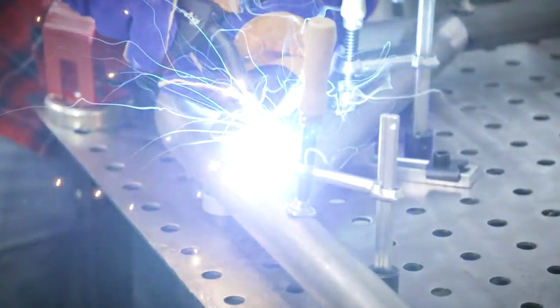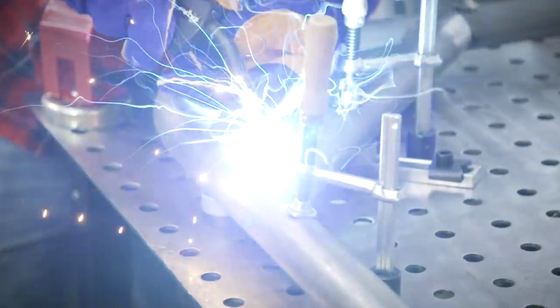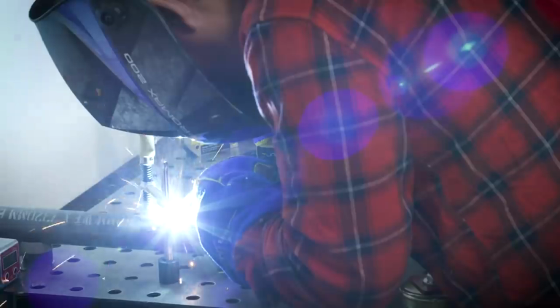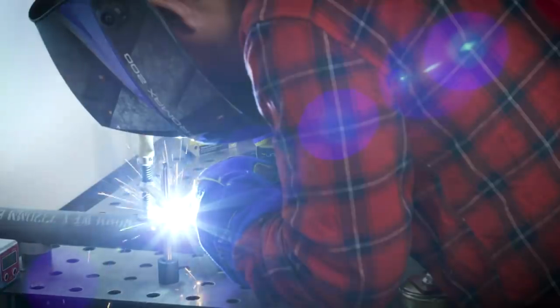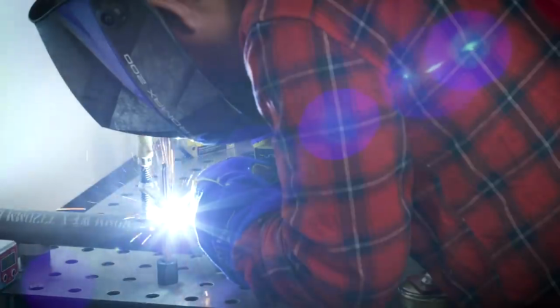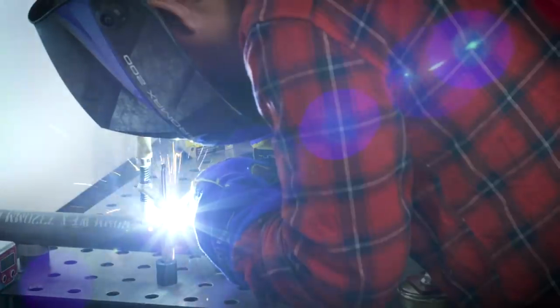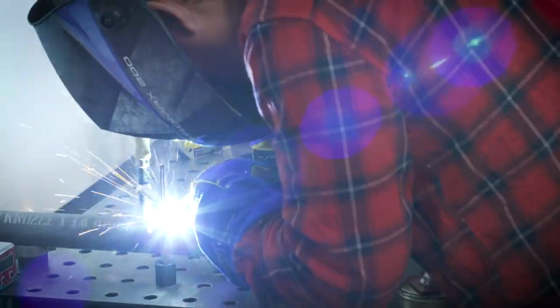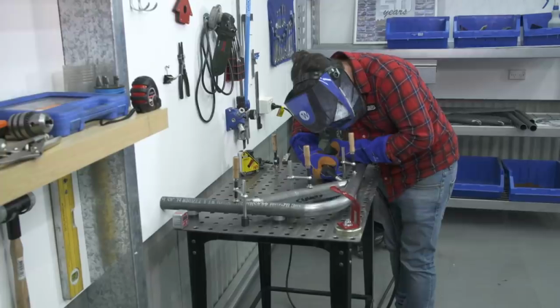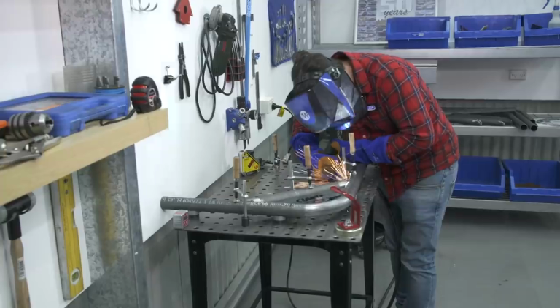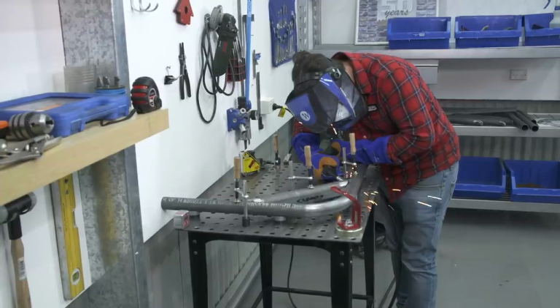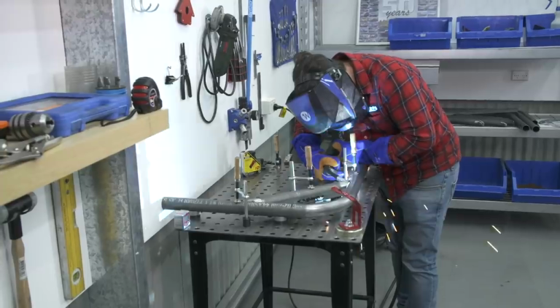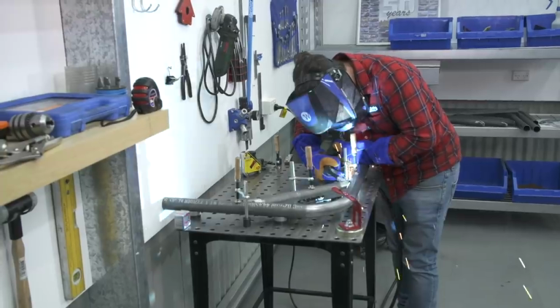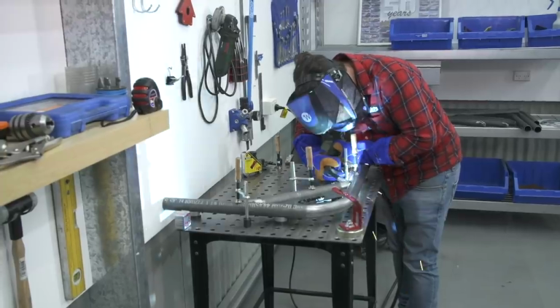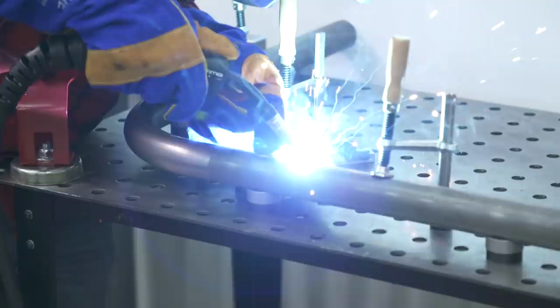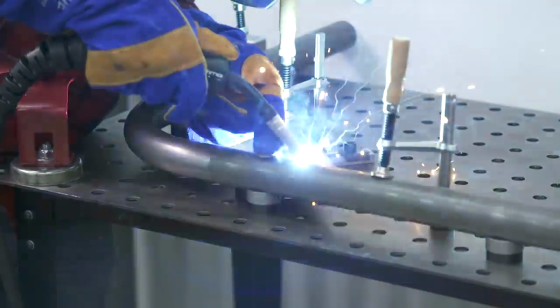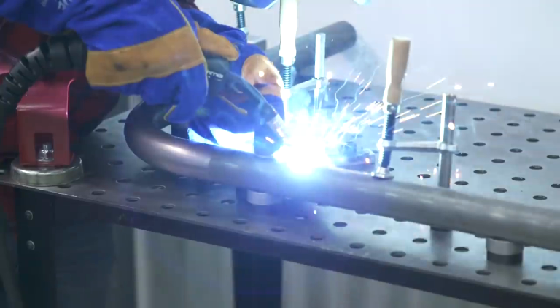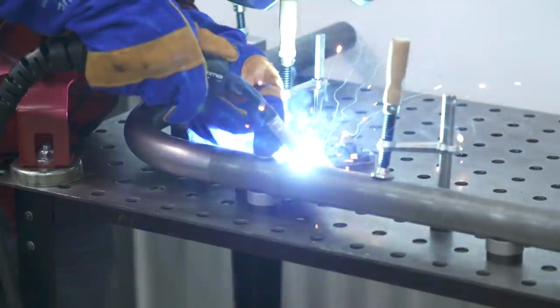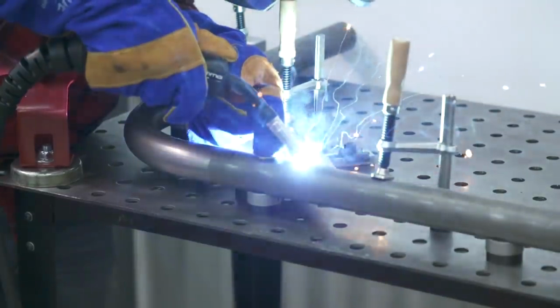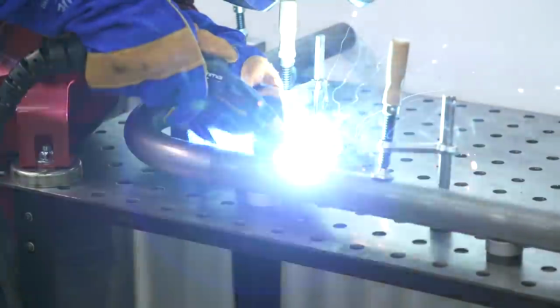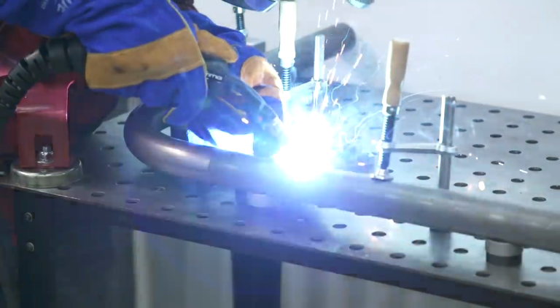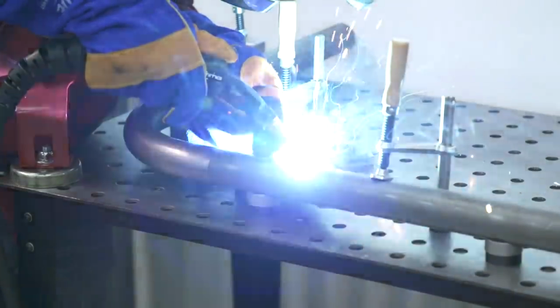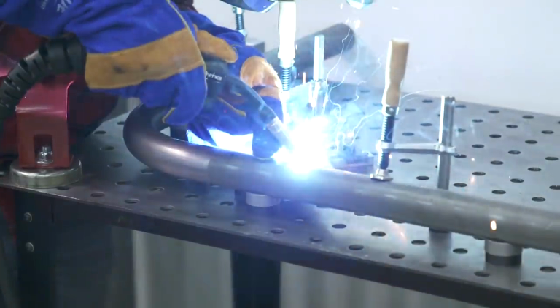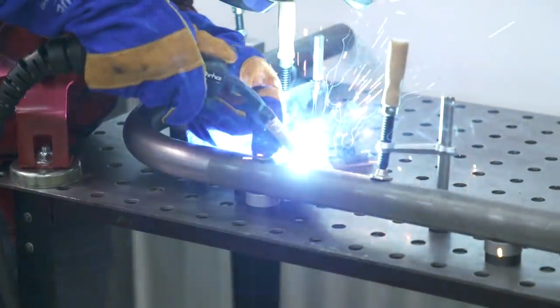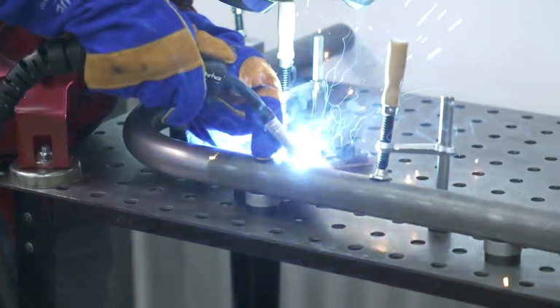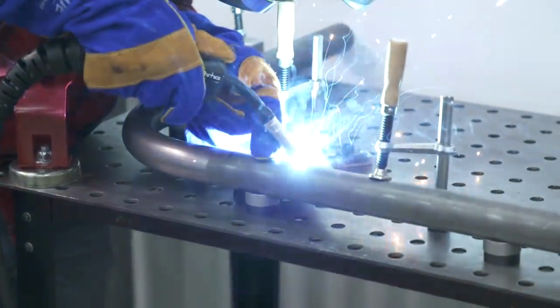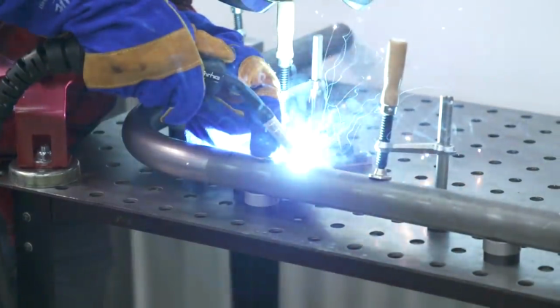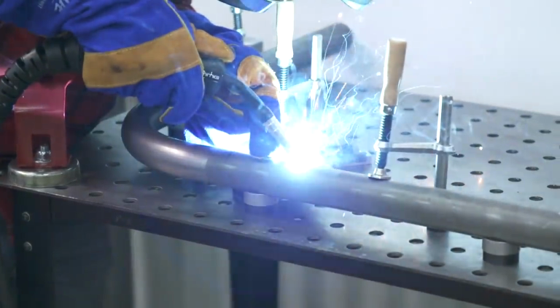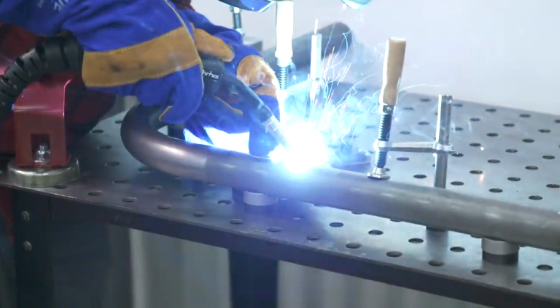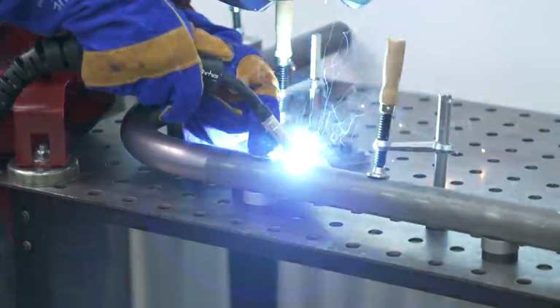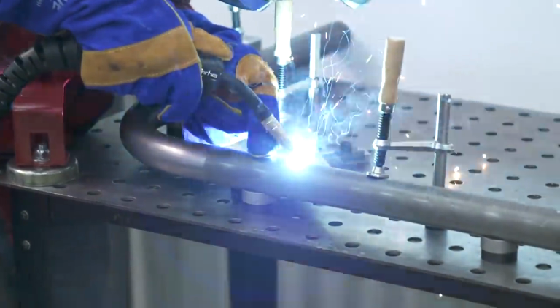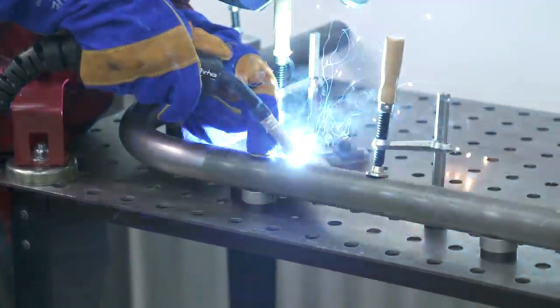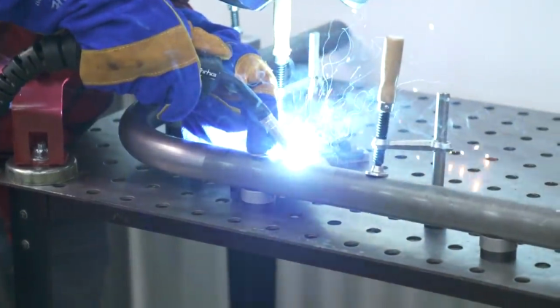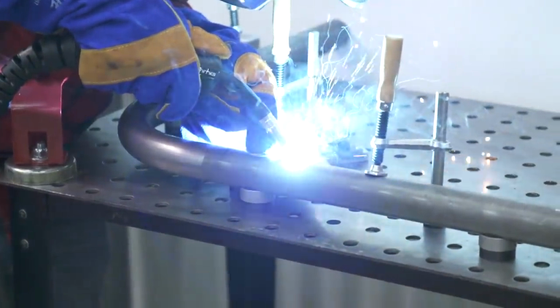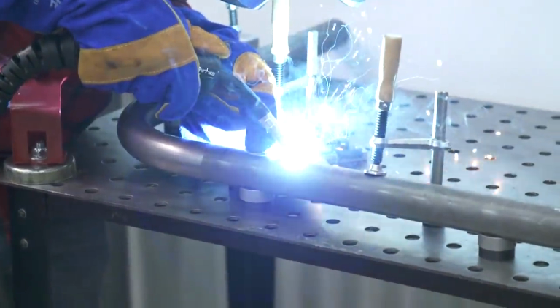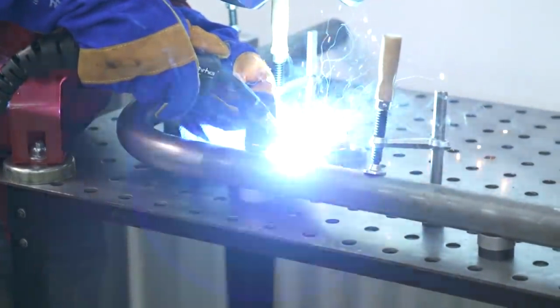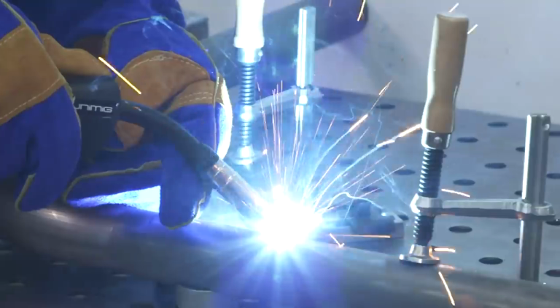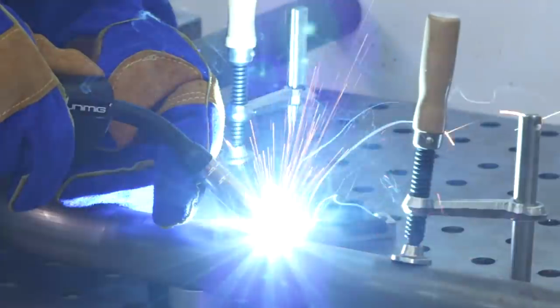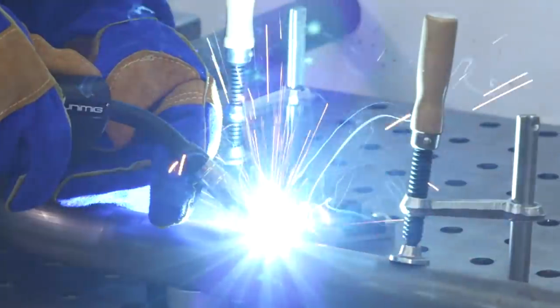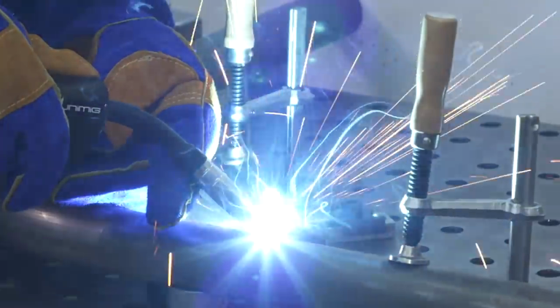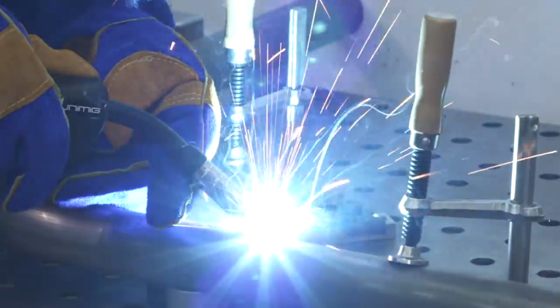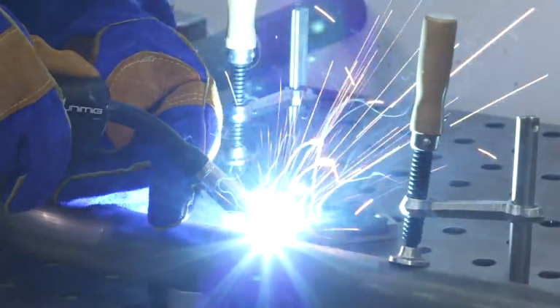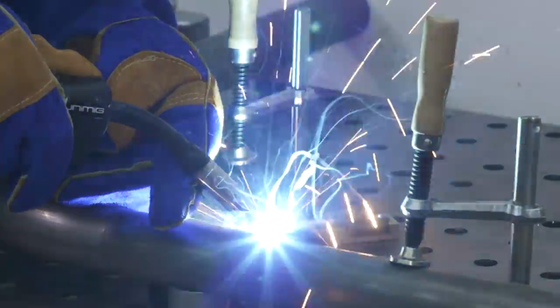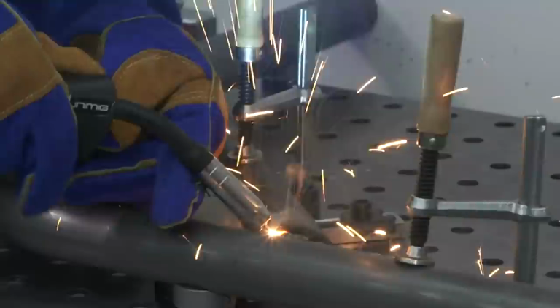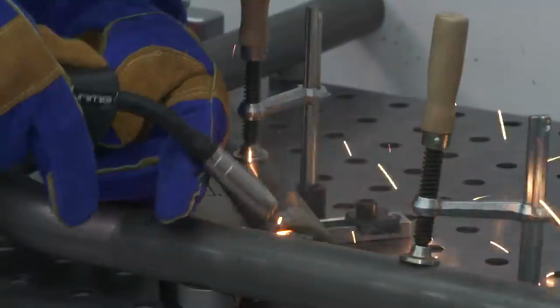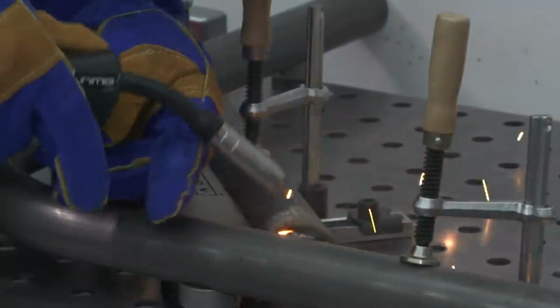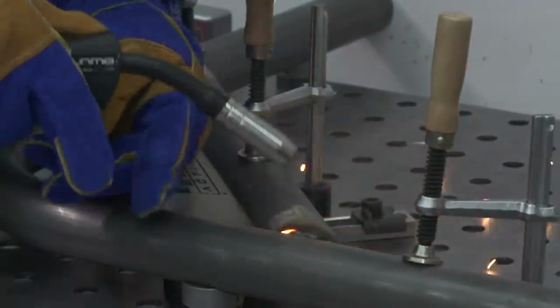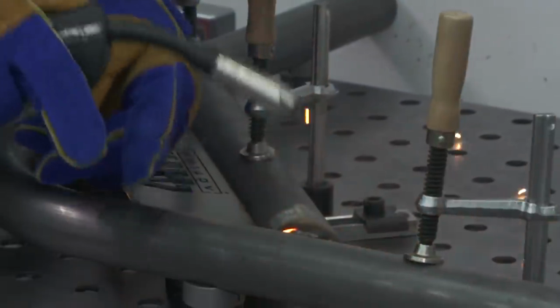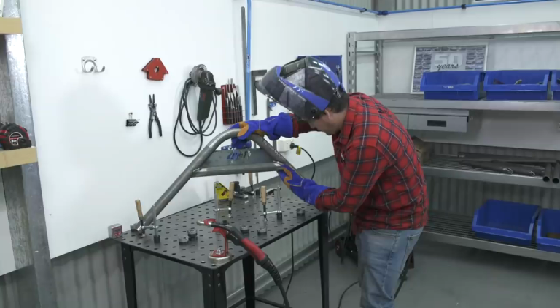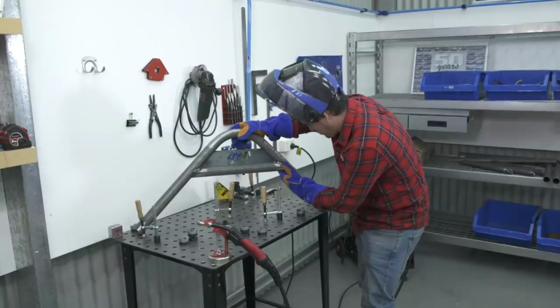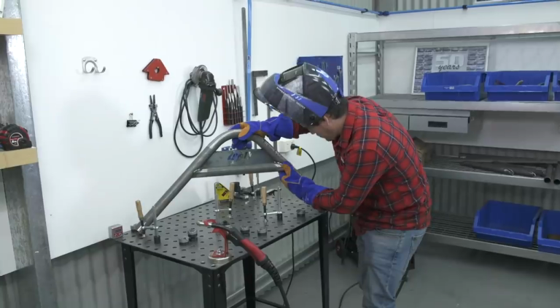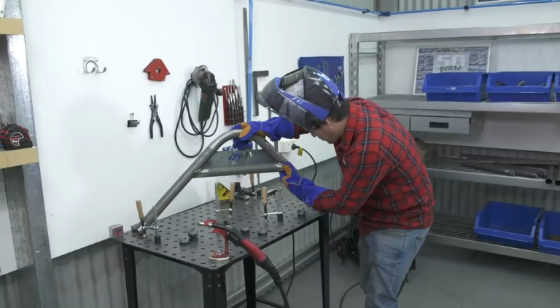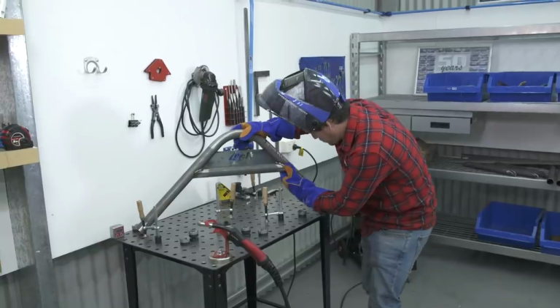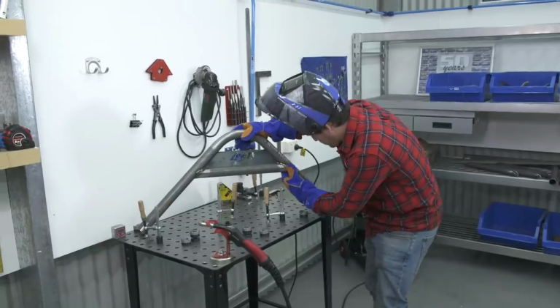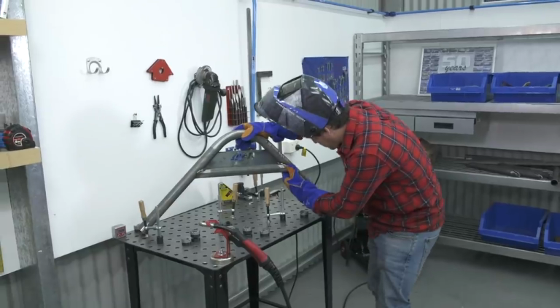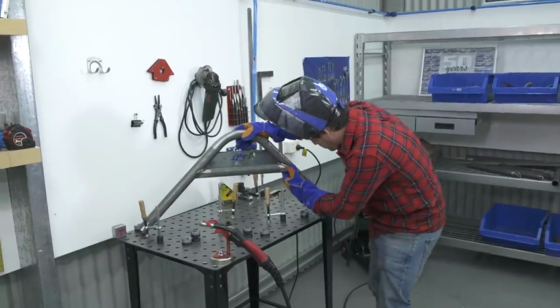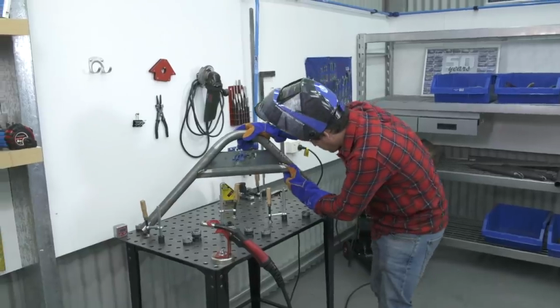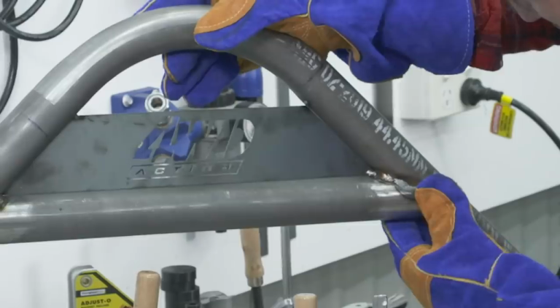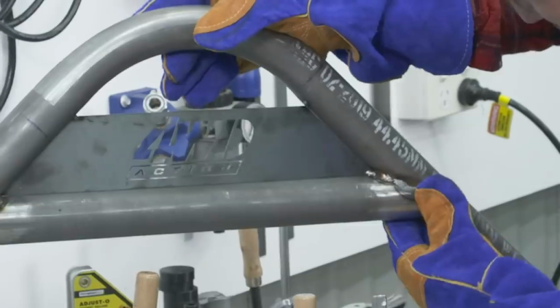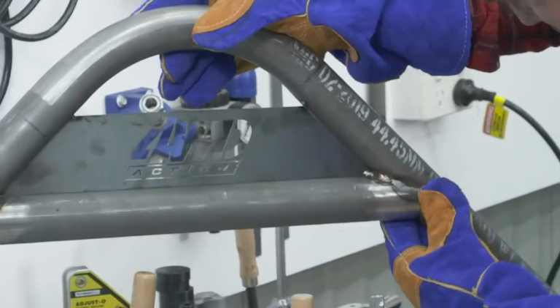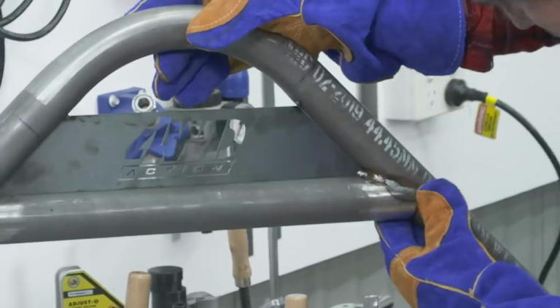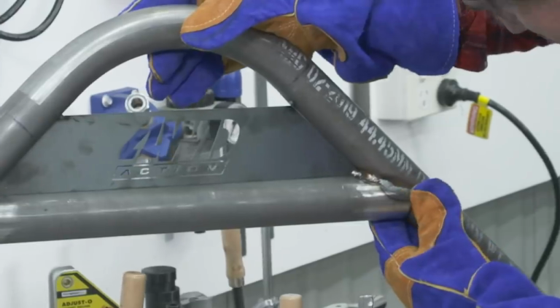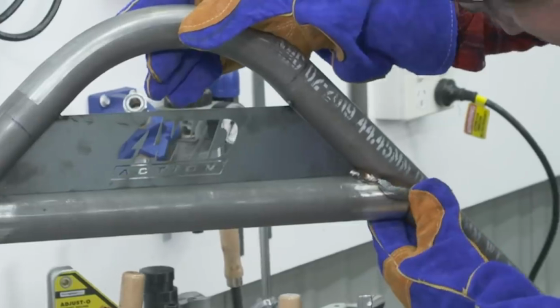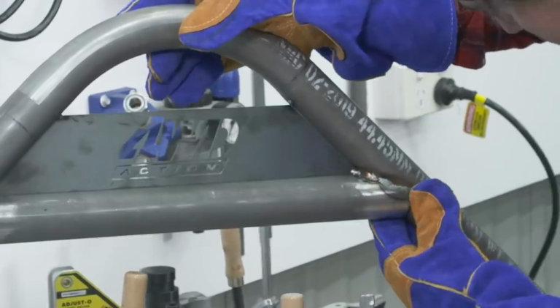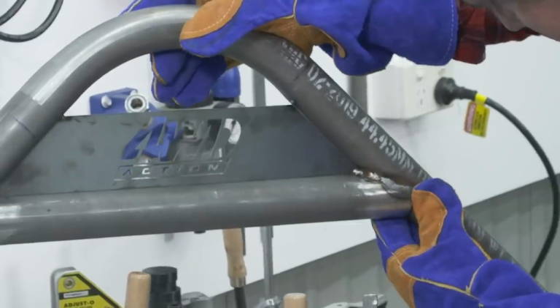Want to do all this at home in your shed? Here are my top 10 tools to set out your dream shed so you can do any DIY project you want.